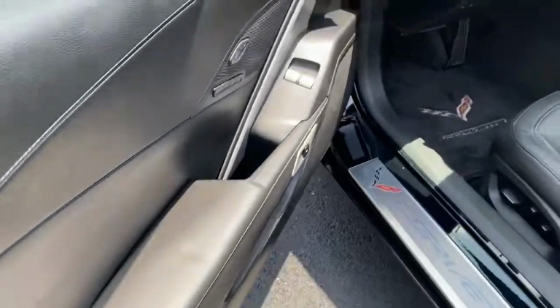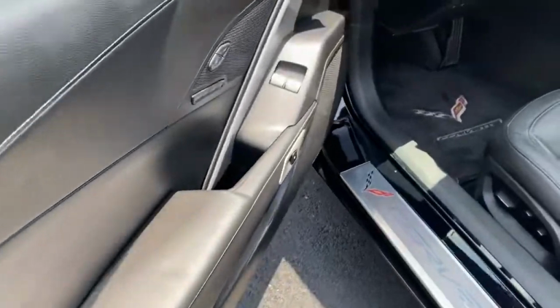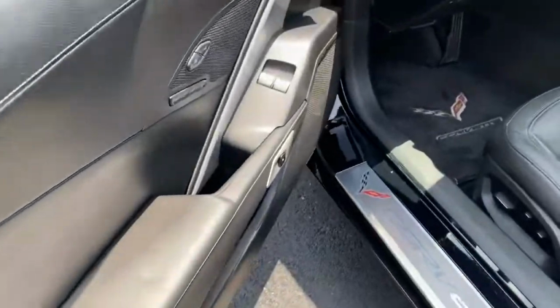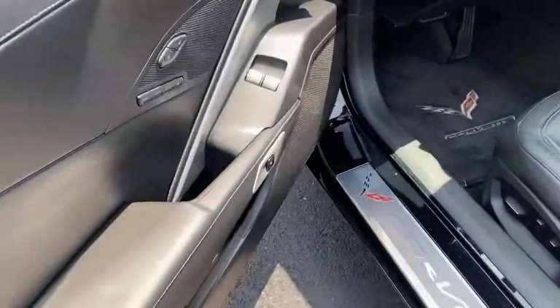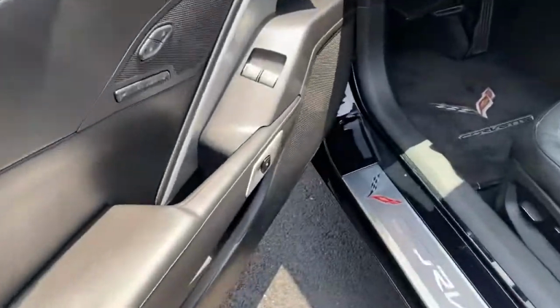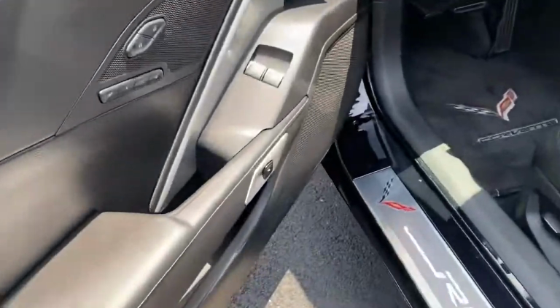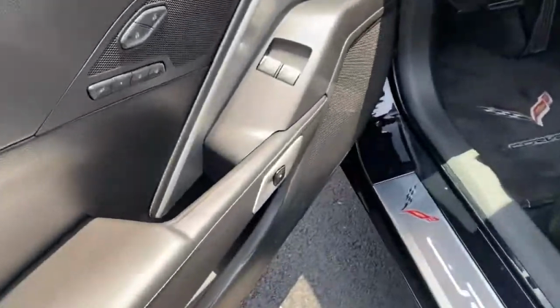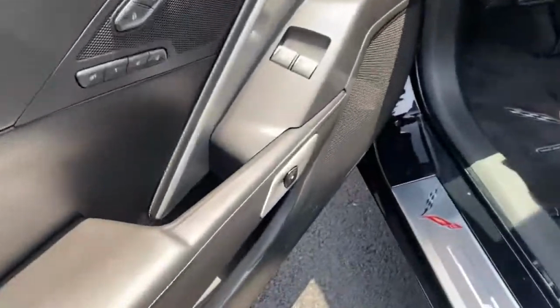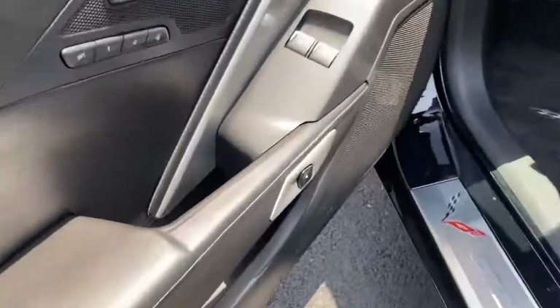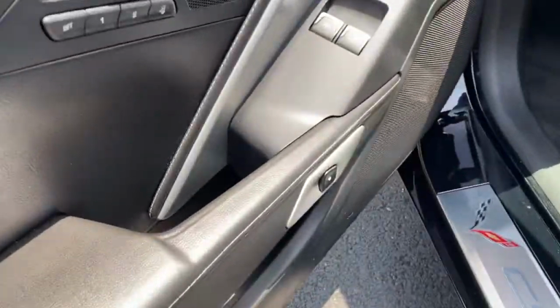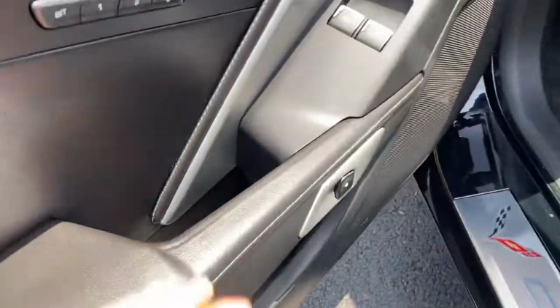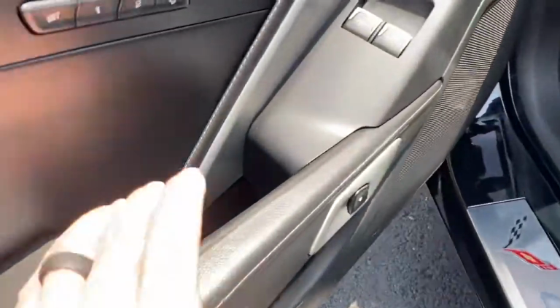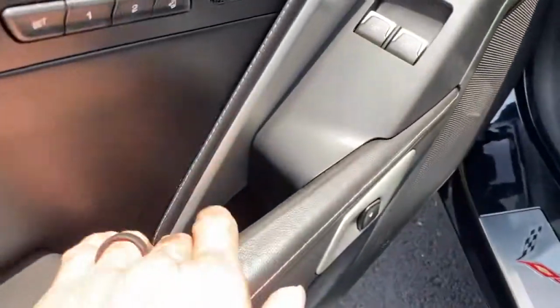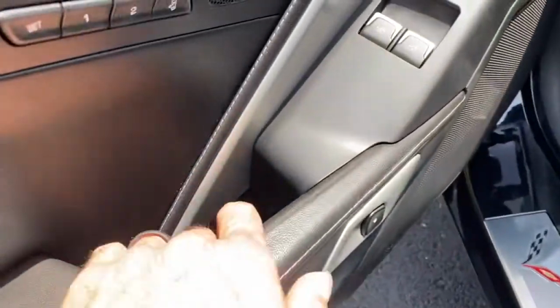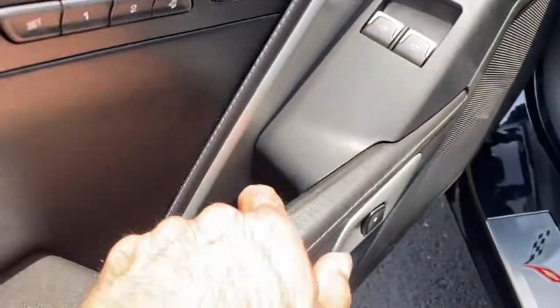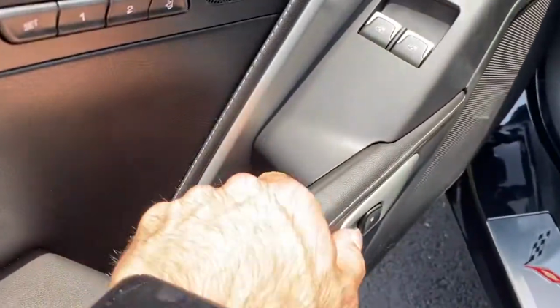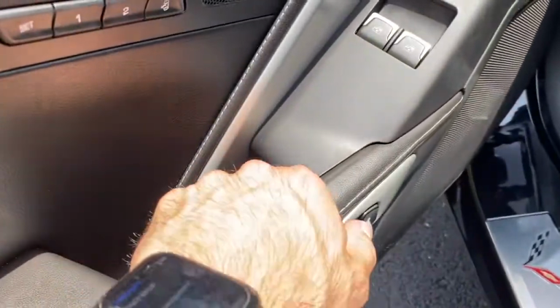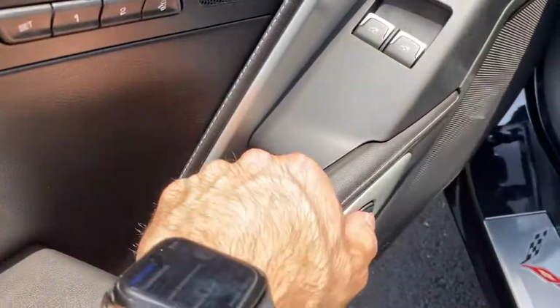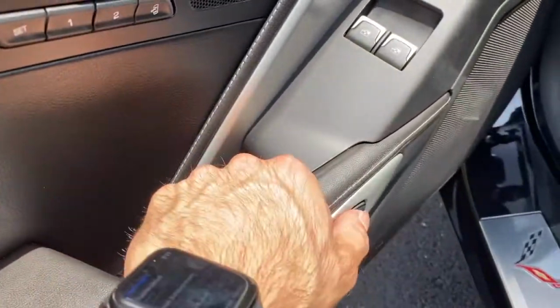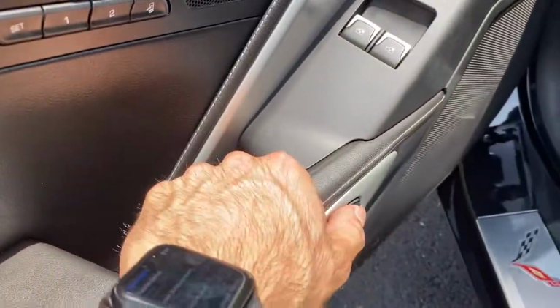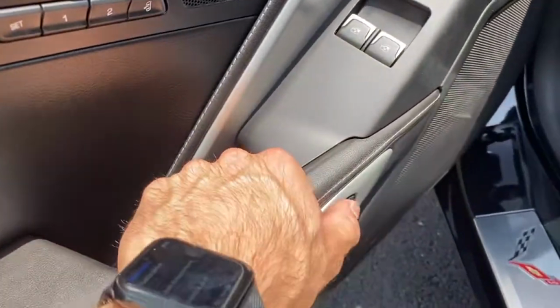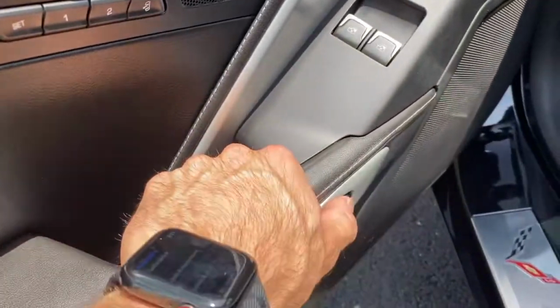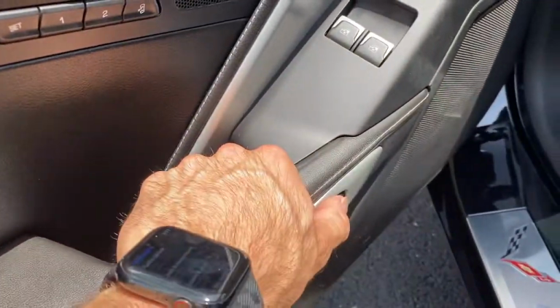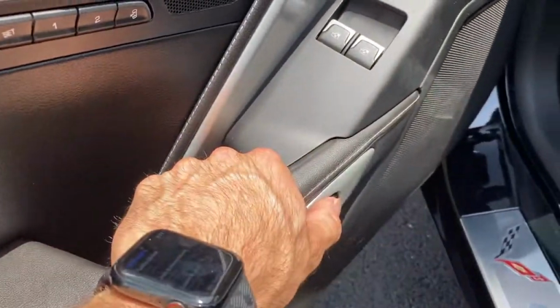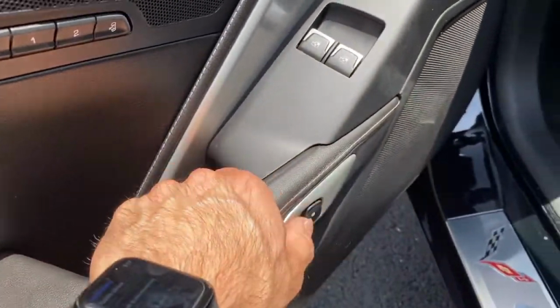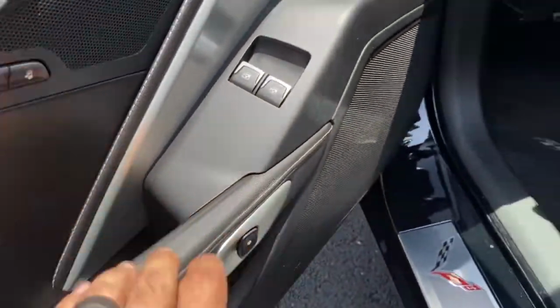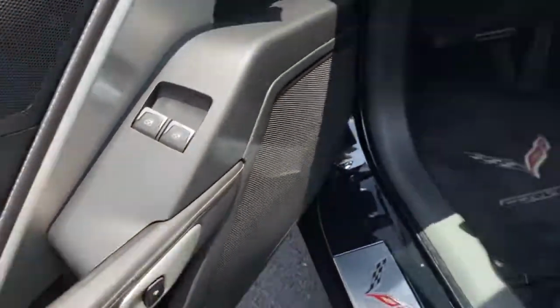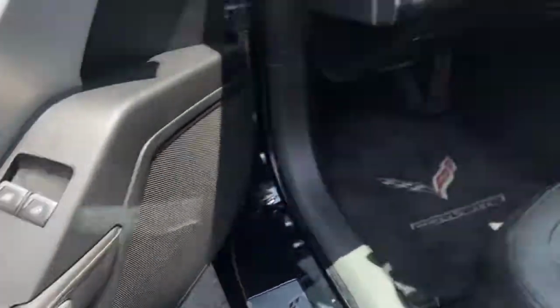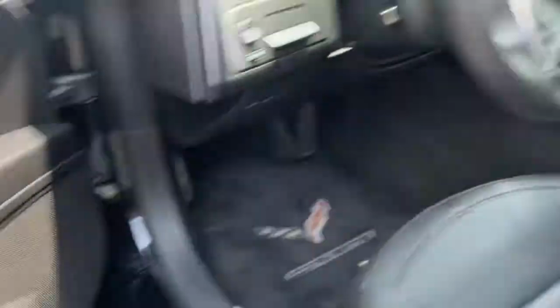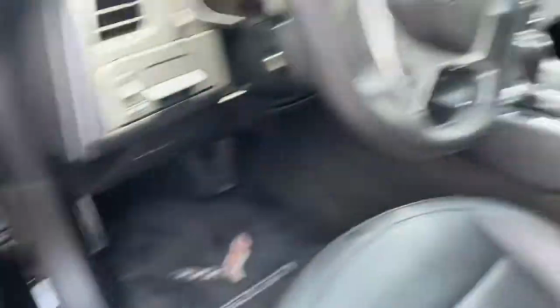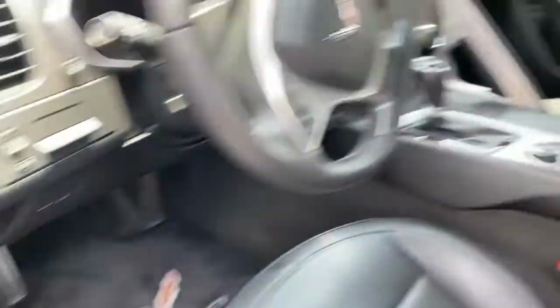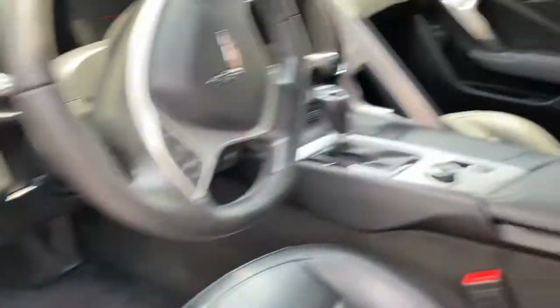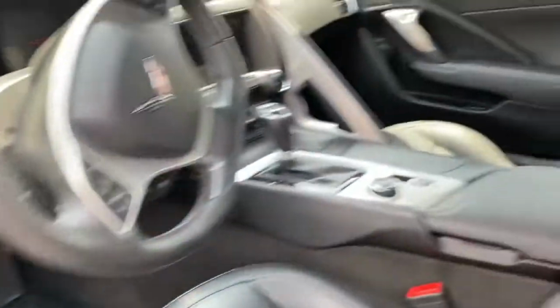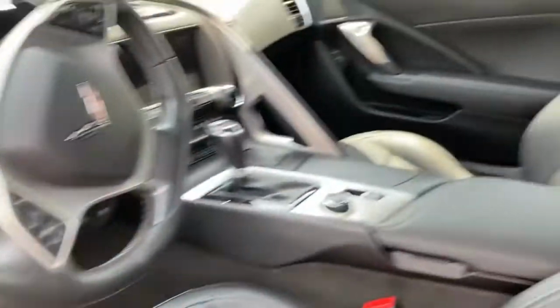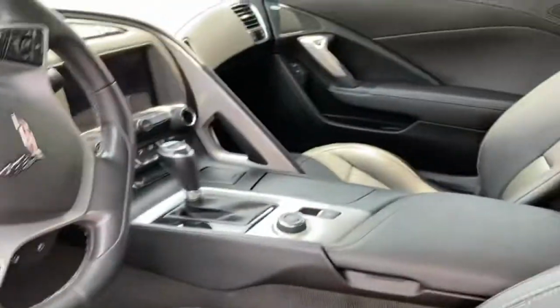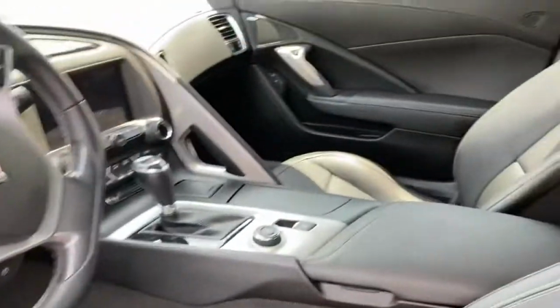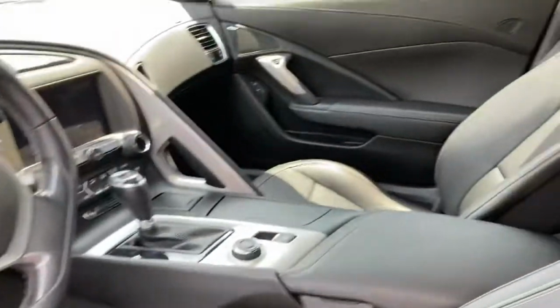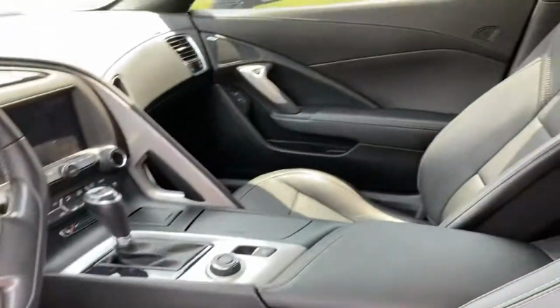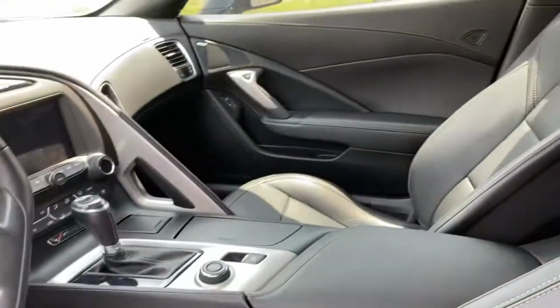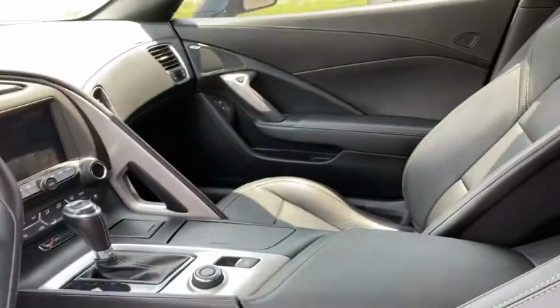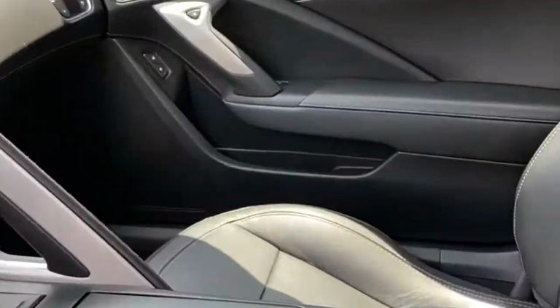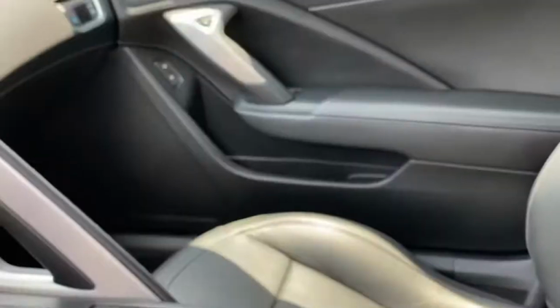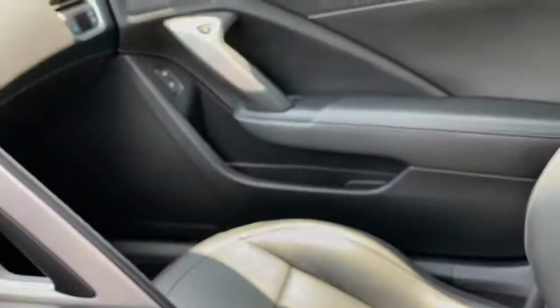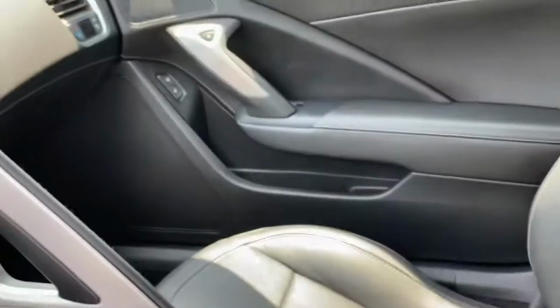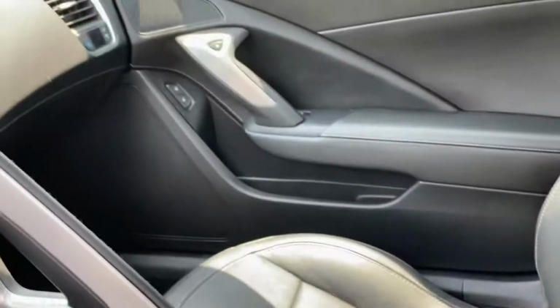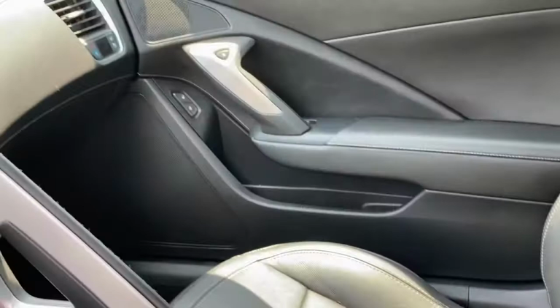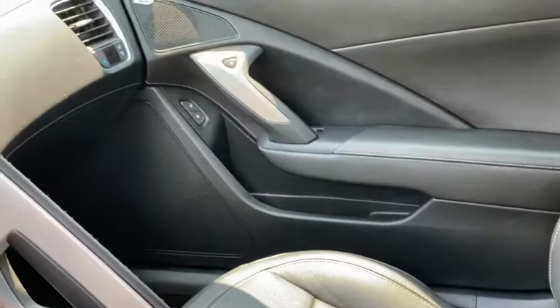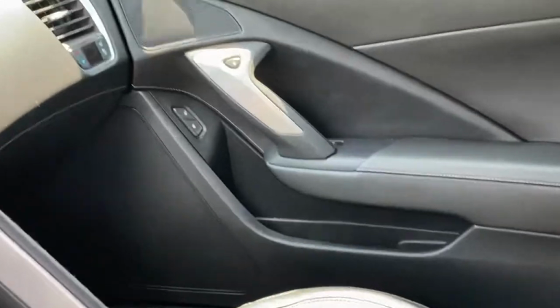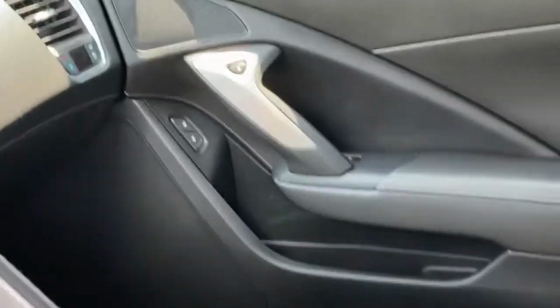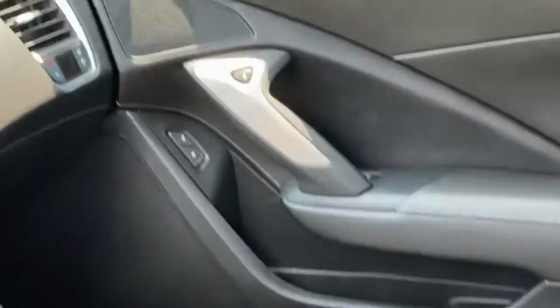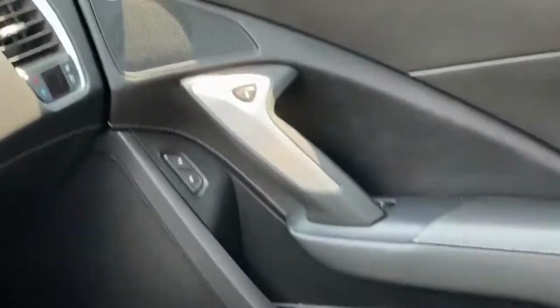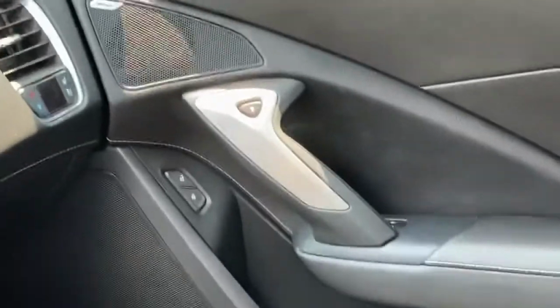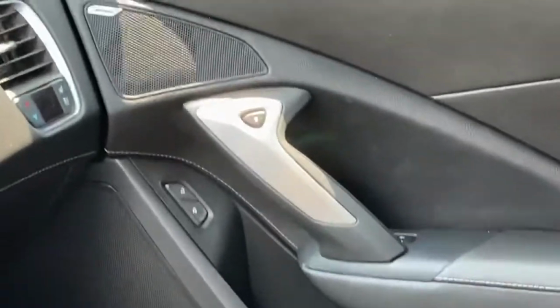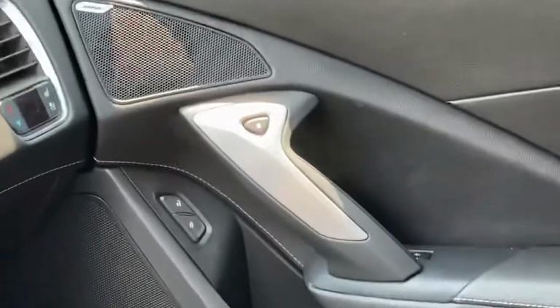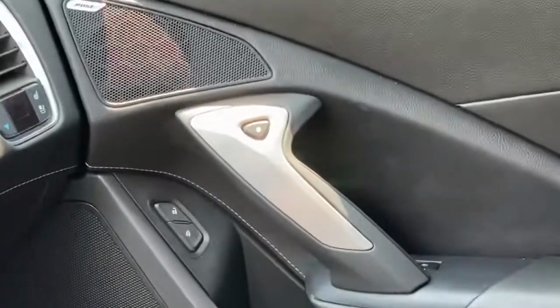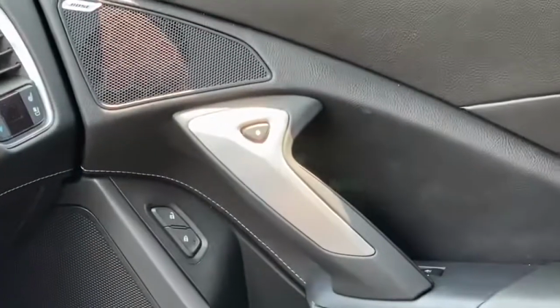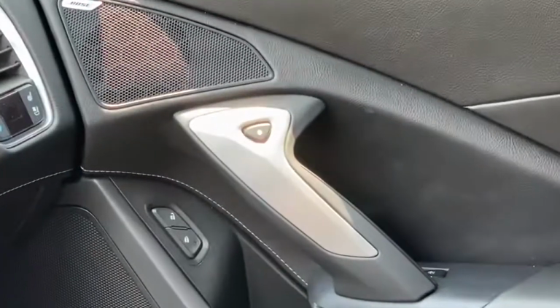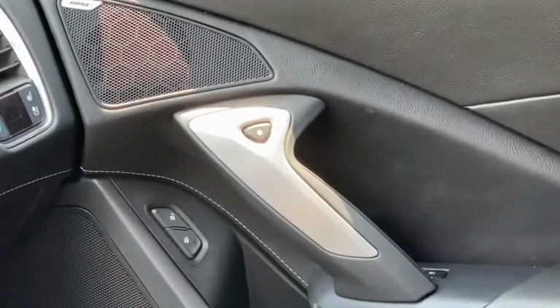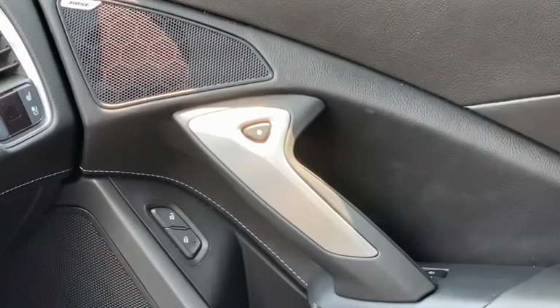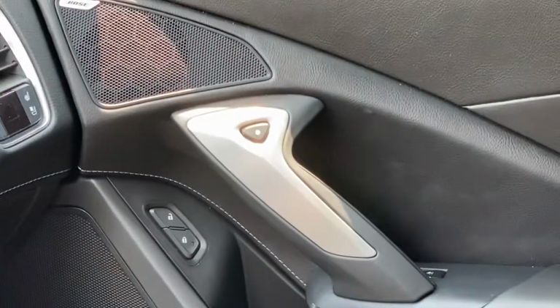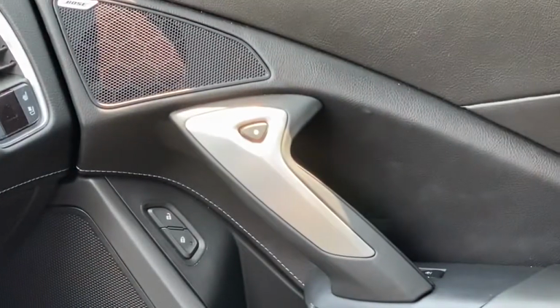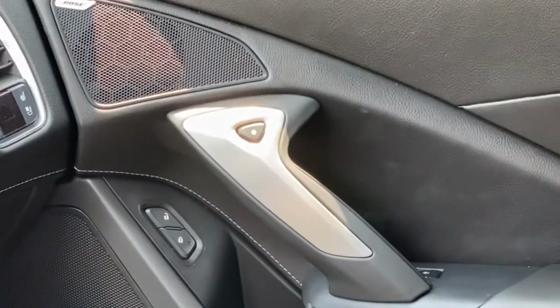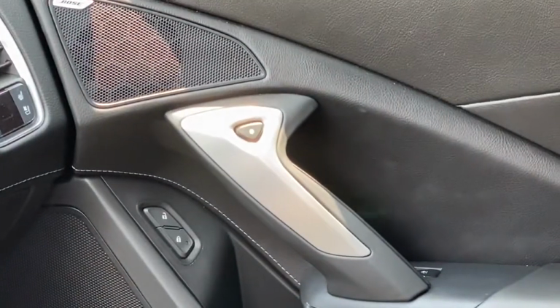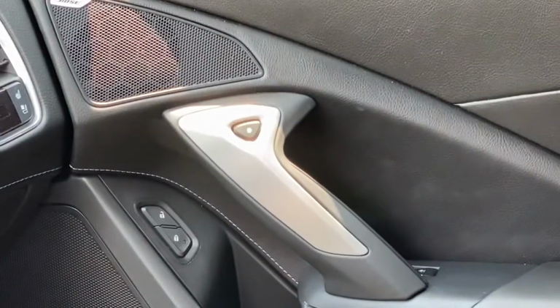Additionally, to get out, on this door it'll be here. And then on the passenger side, it'll be that button right there in the middle.